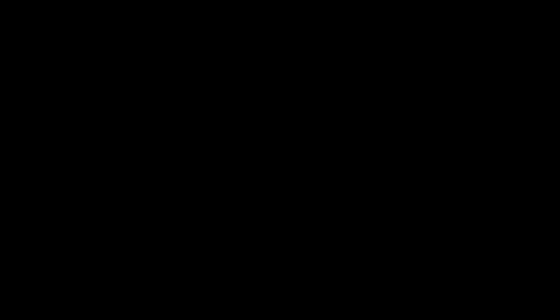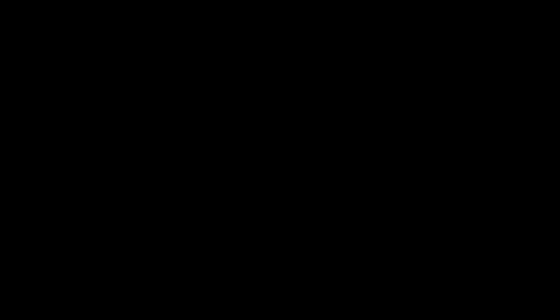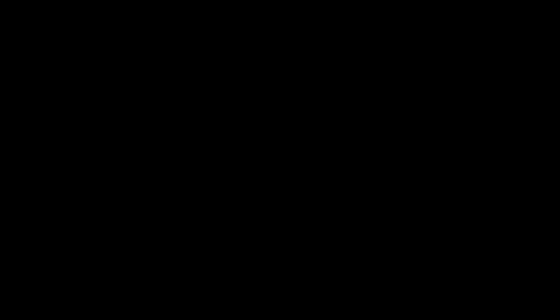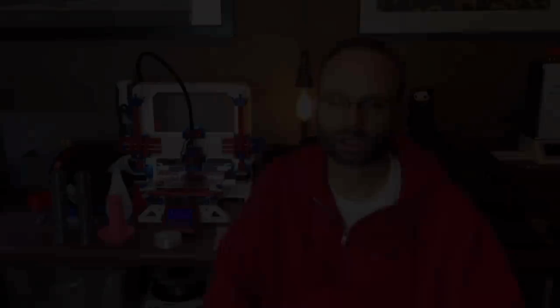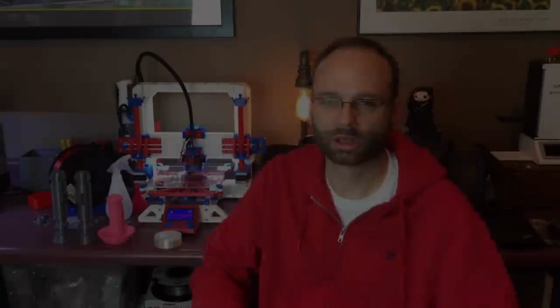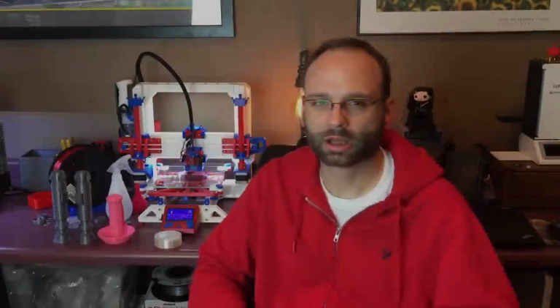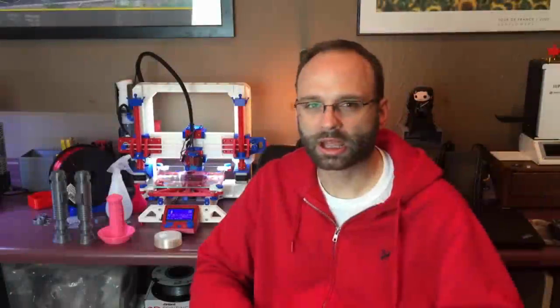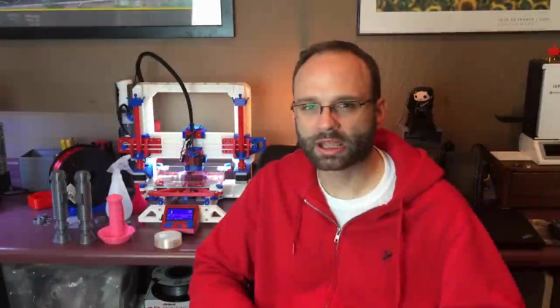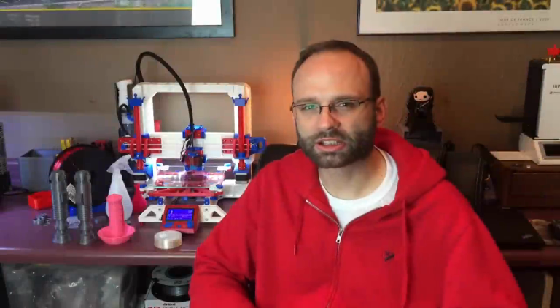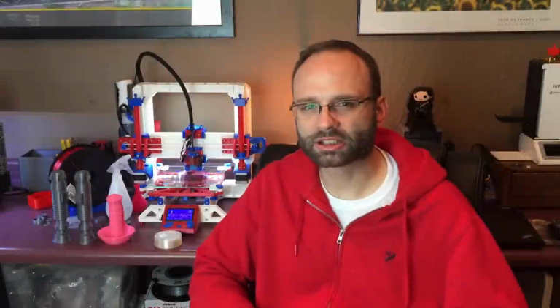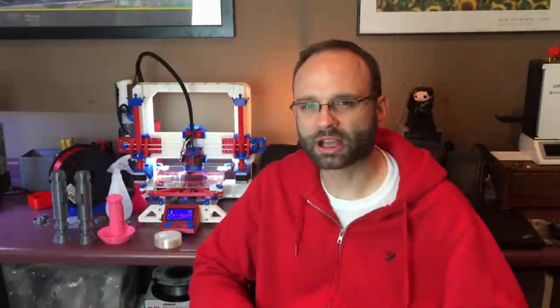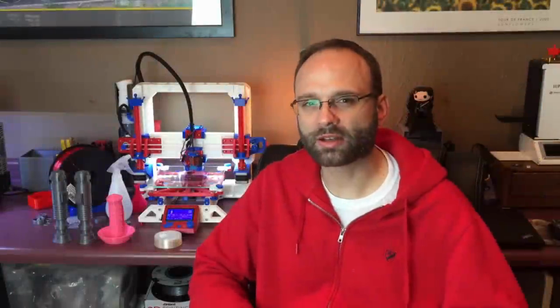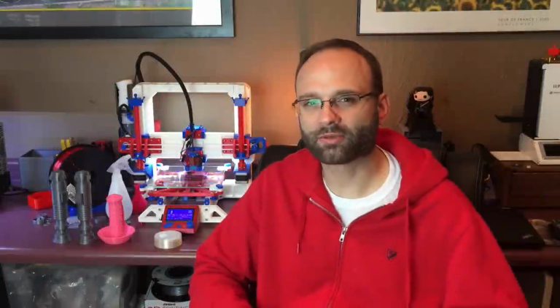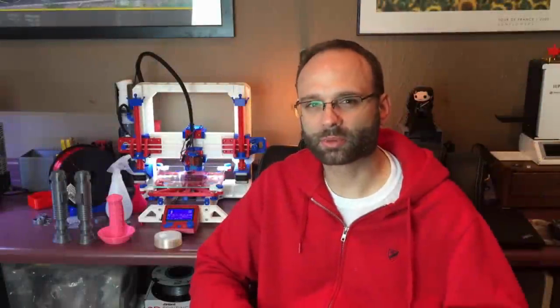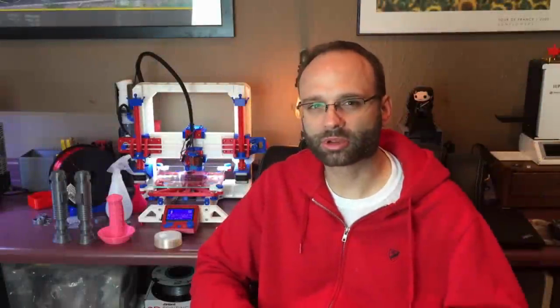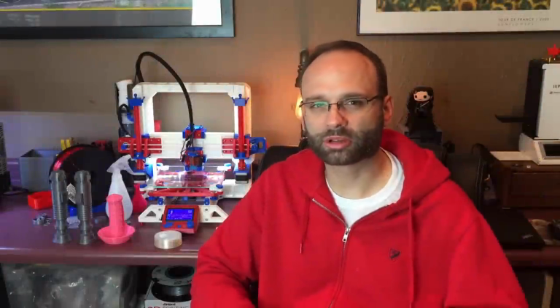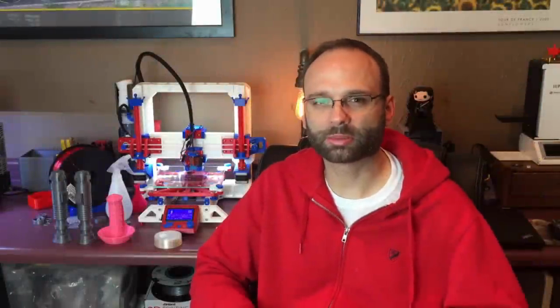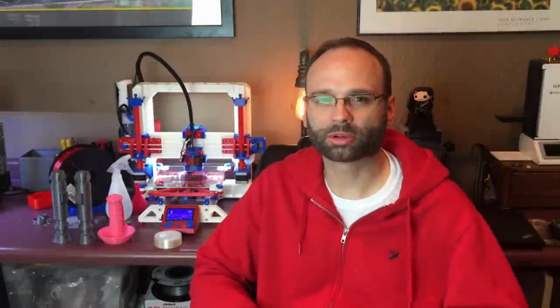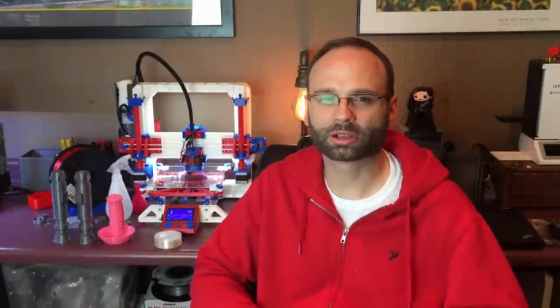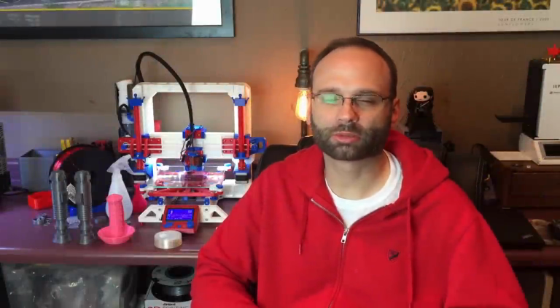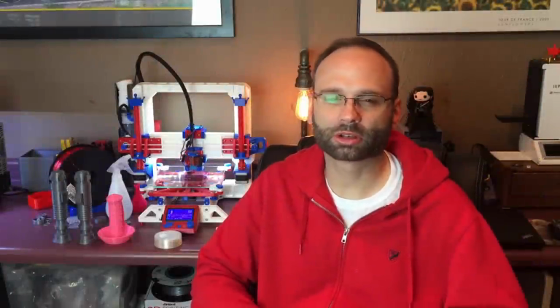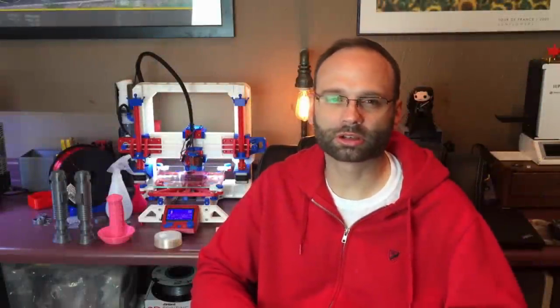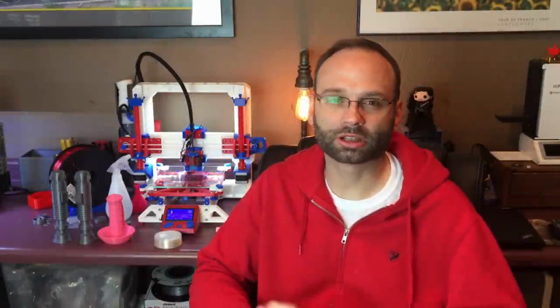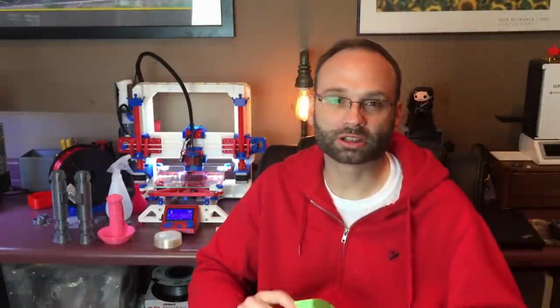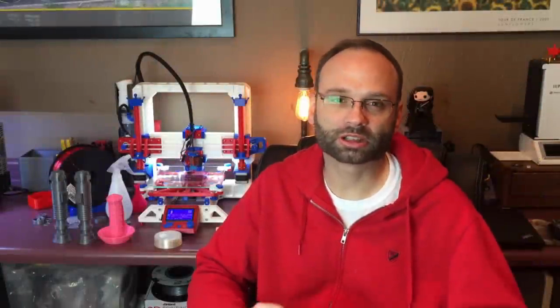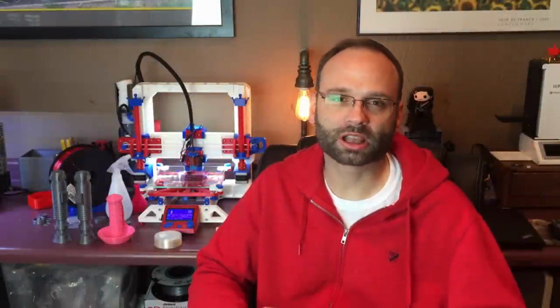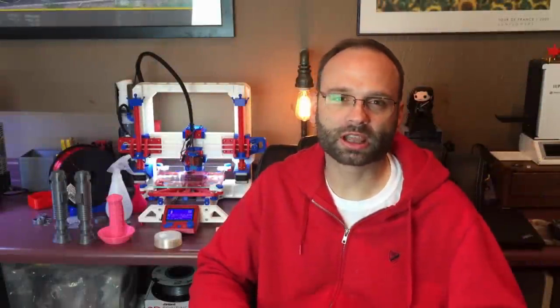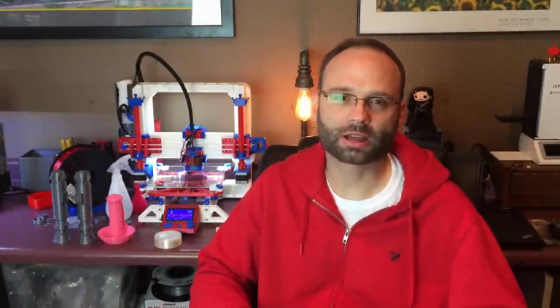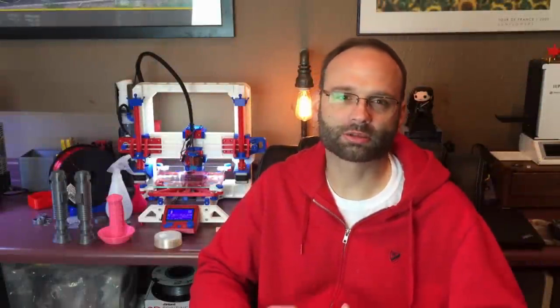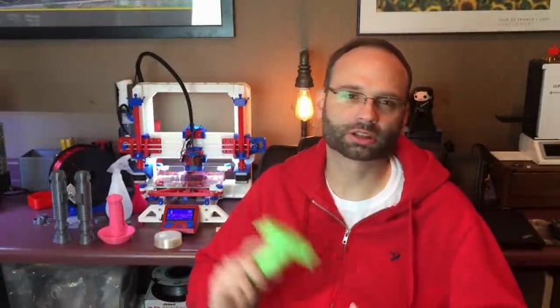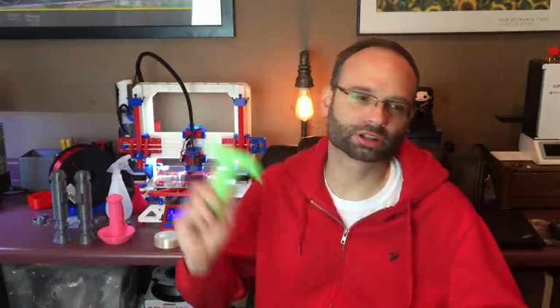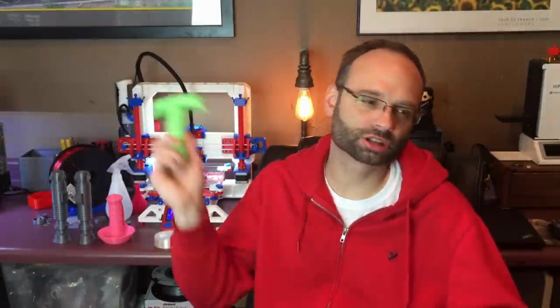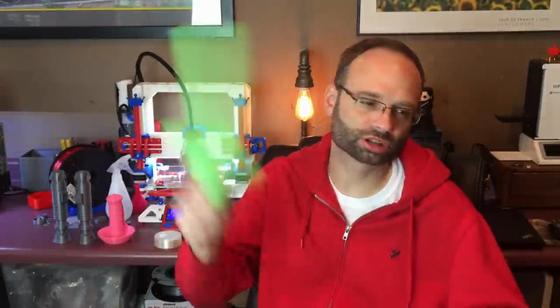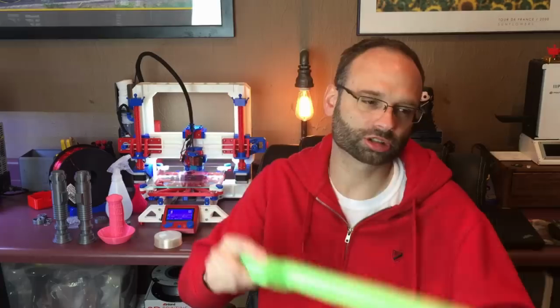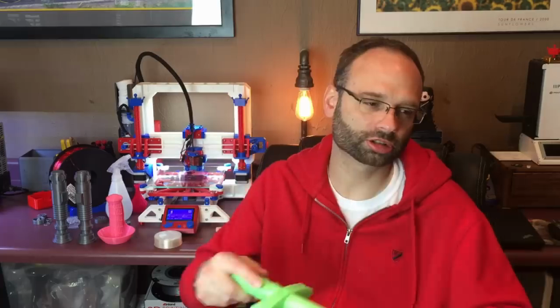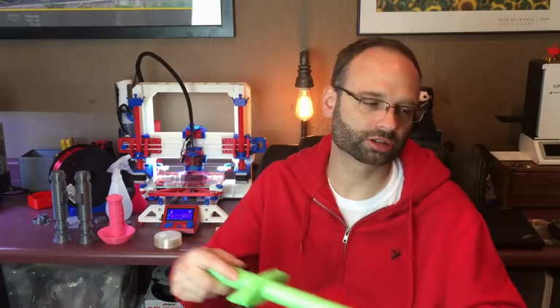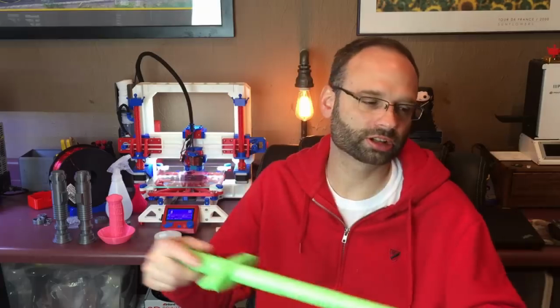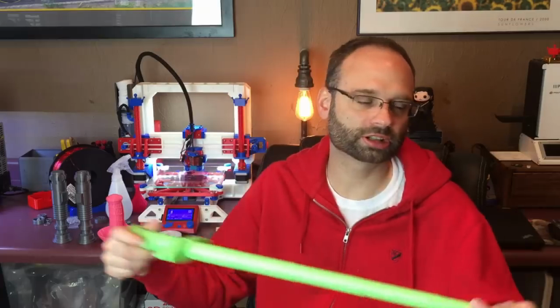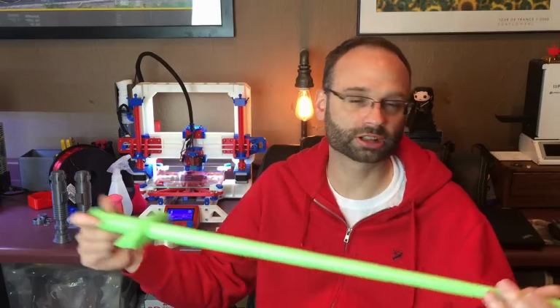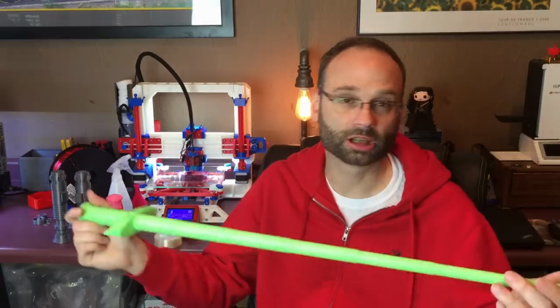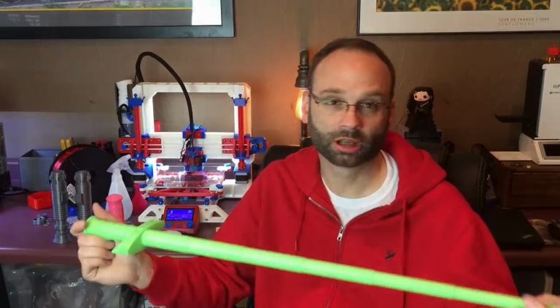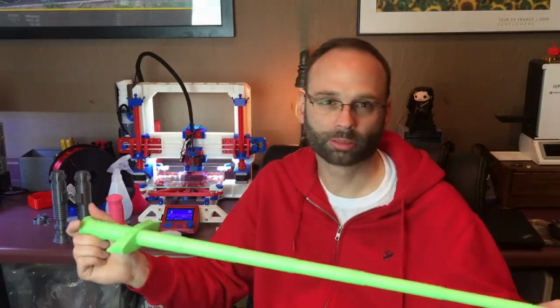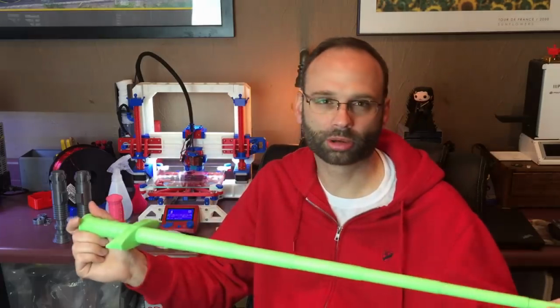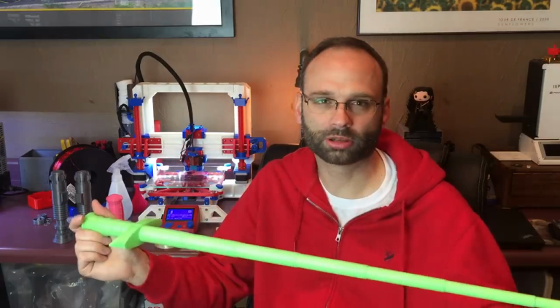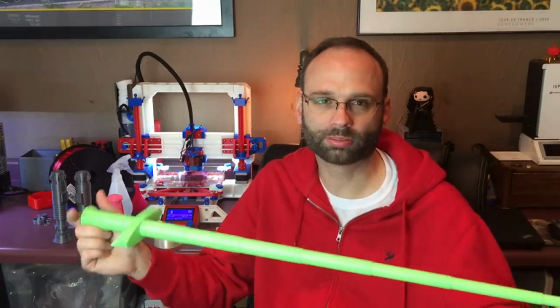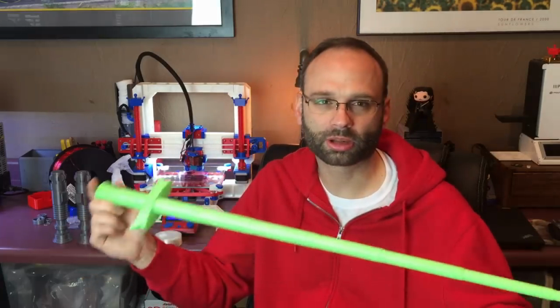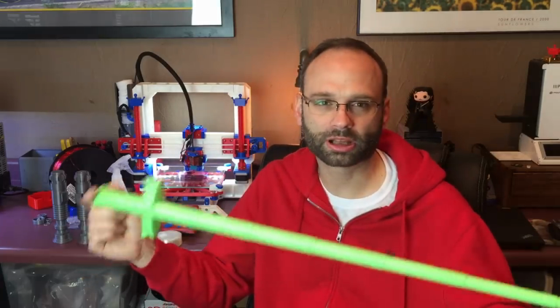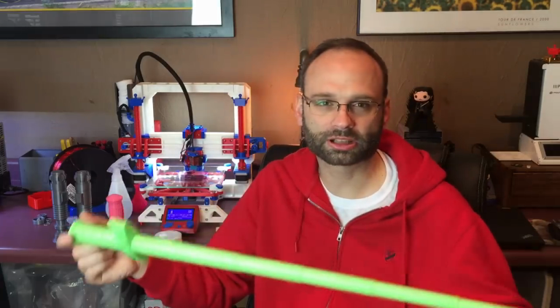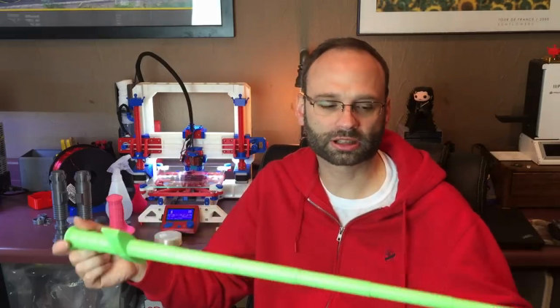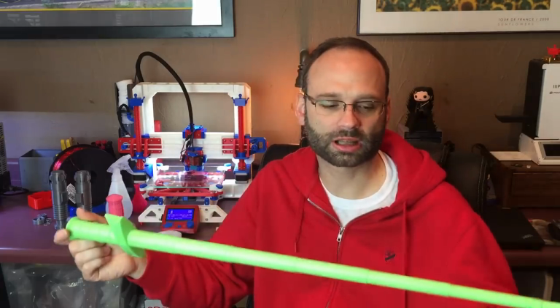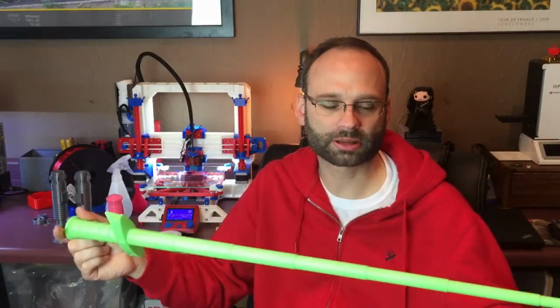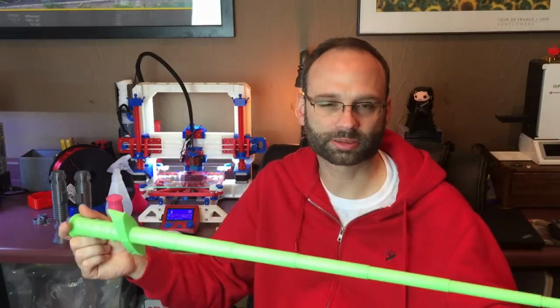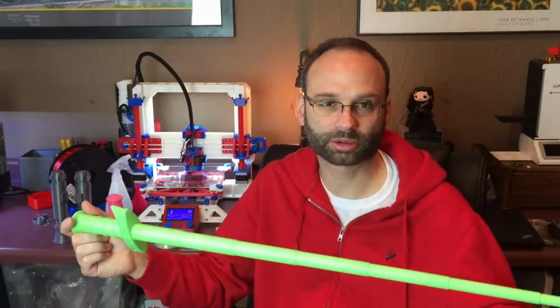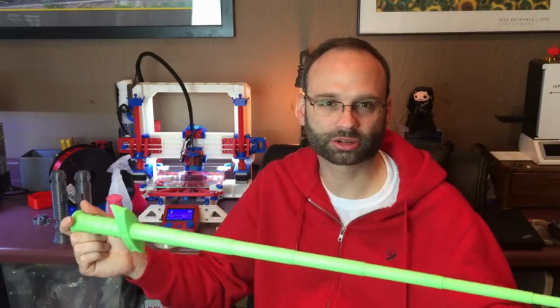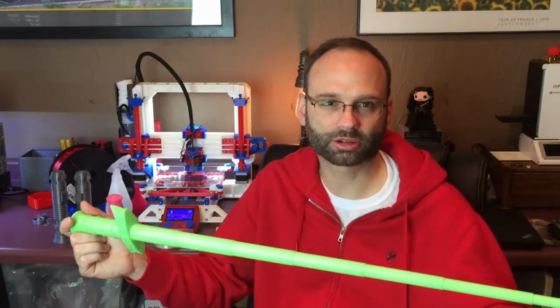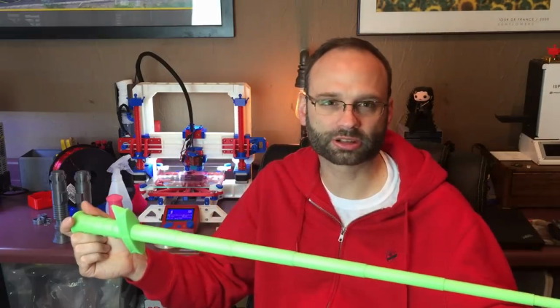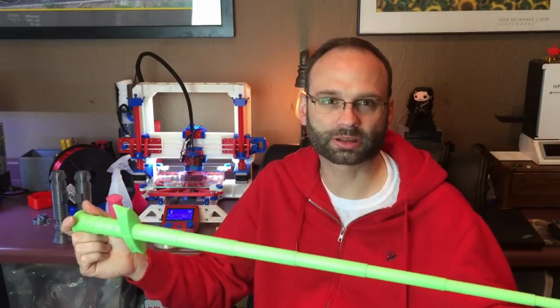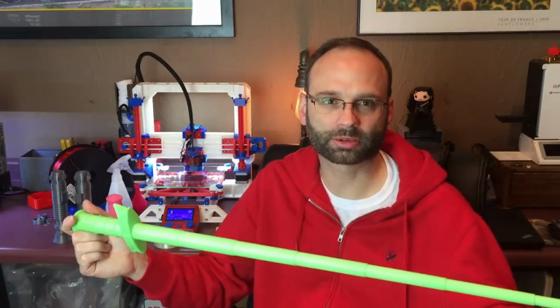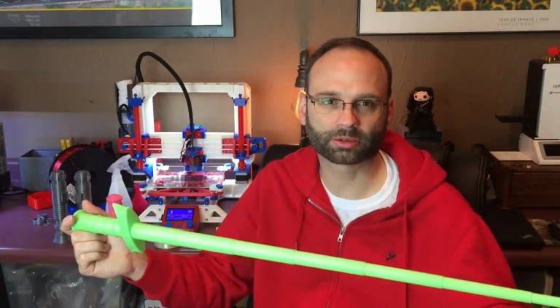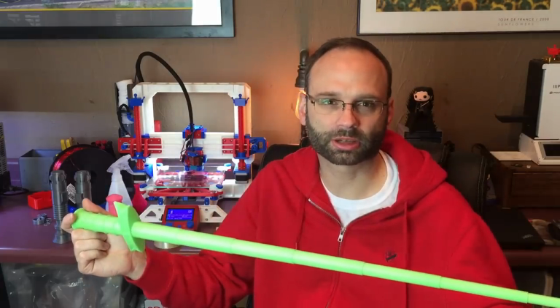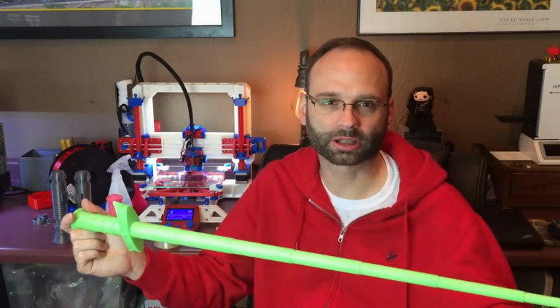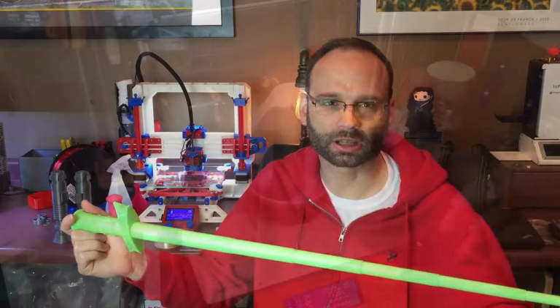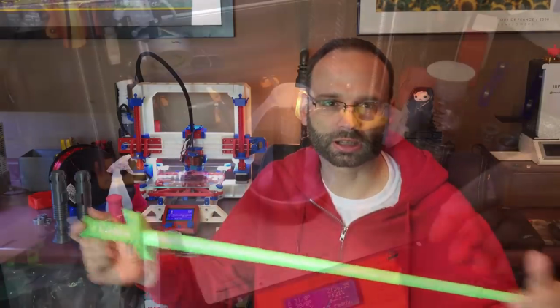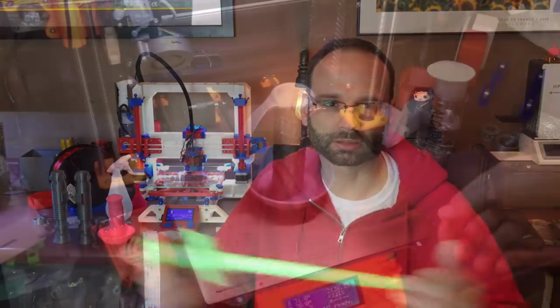Hey, it's John from 3D Printing World and today I wanted to show you these print-in-place collapsible swords I've been working on.